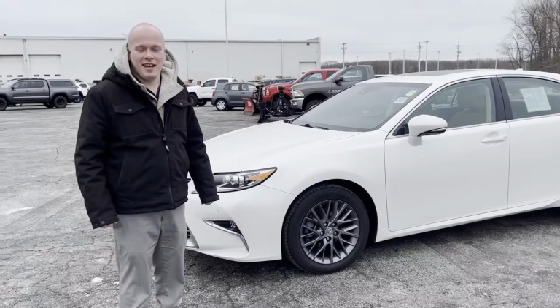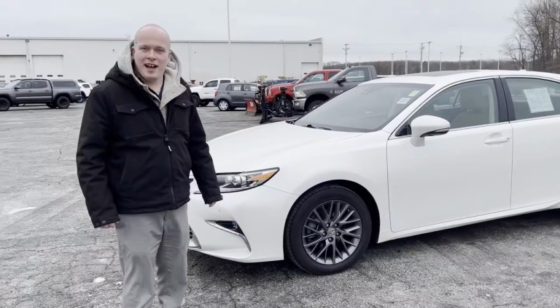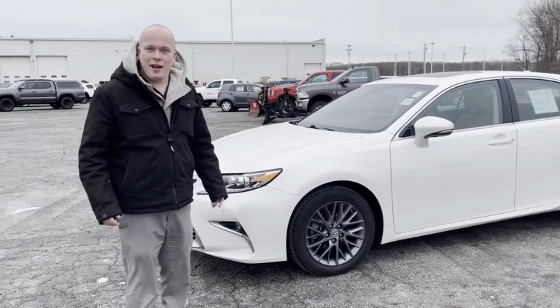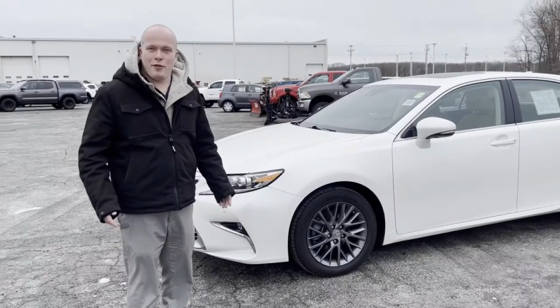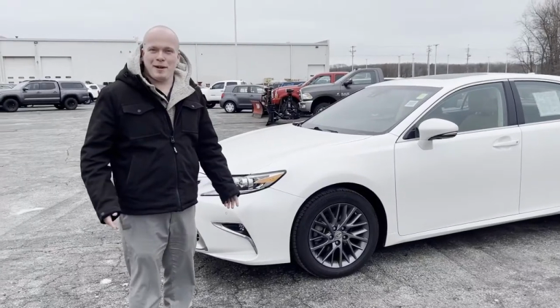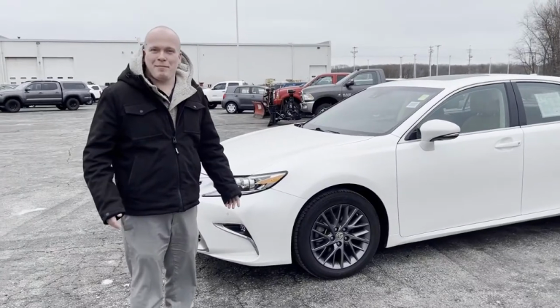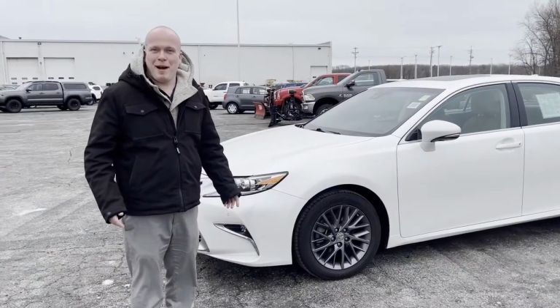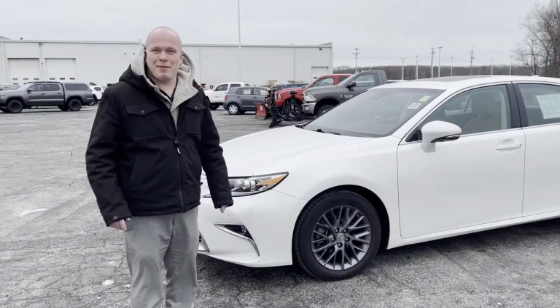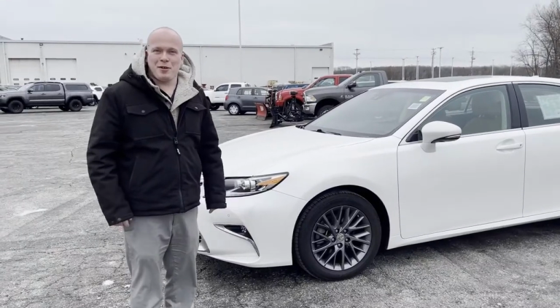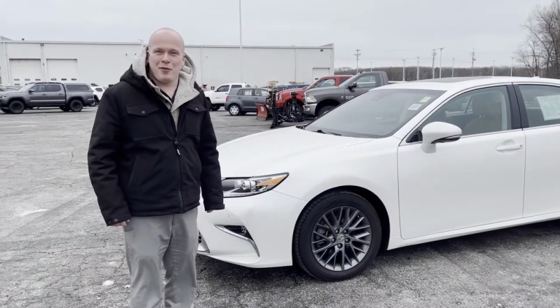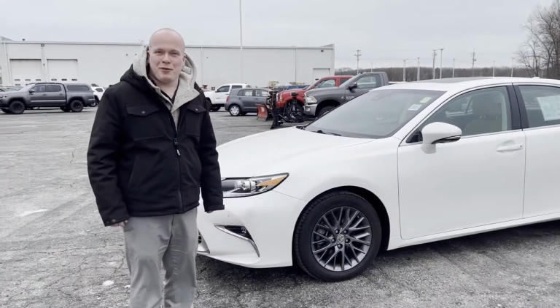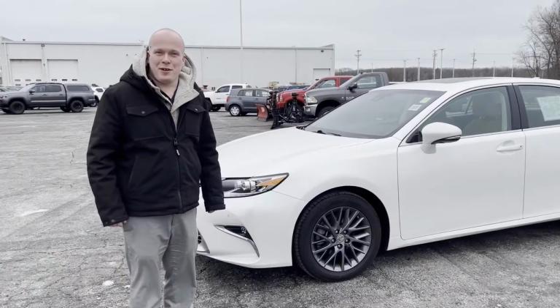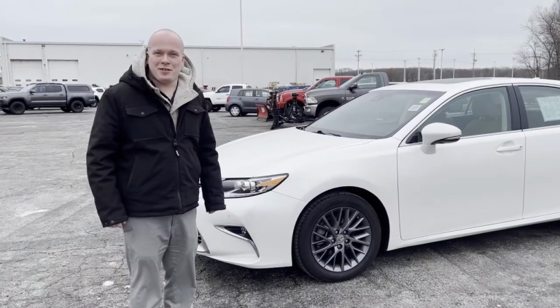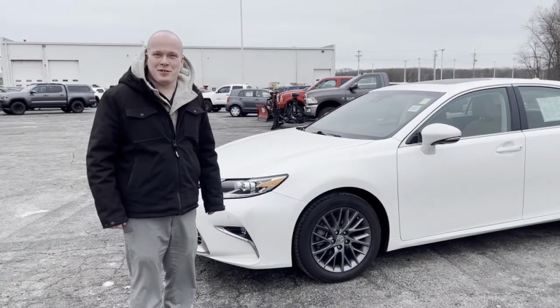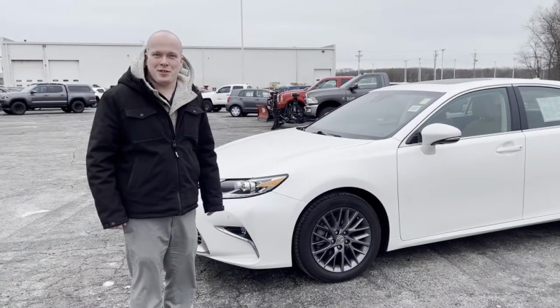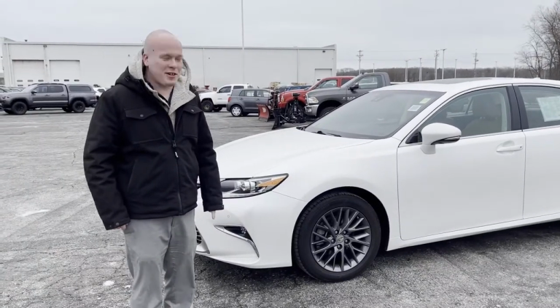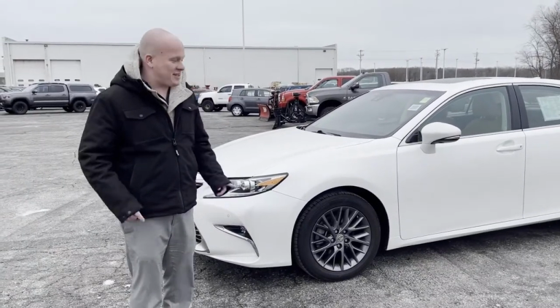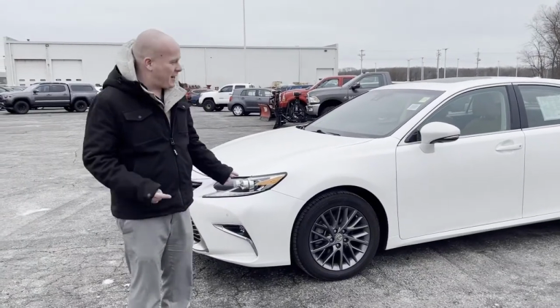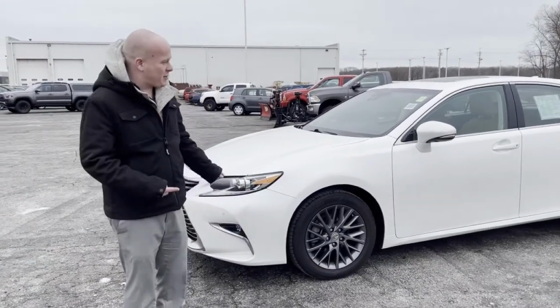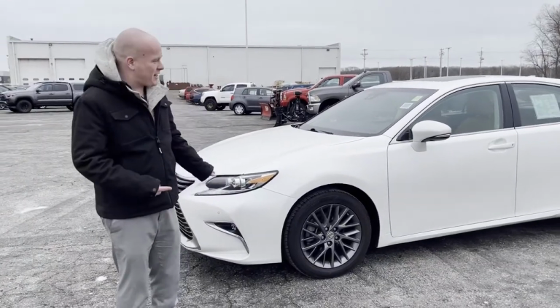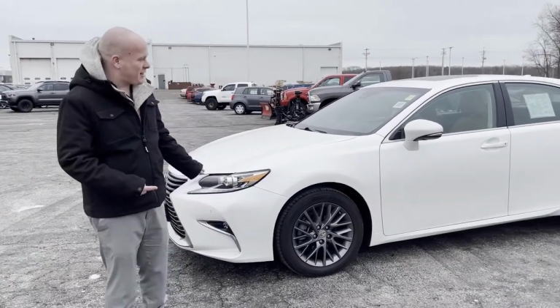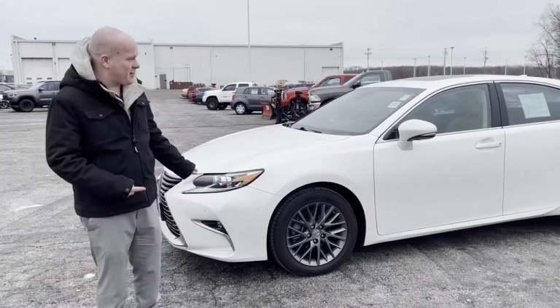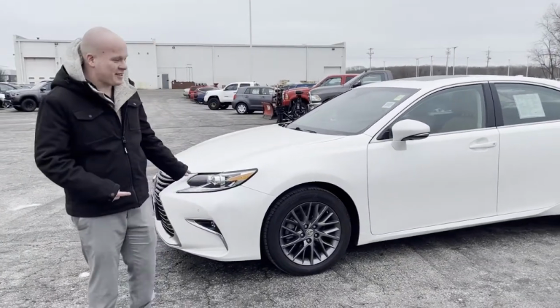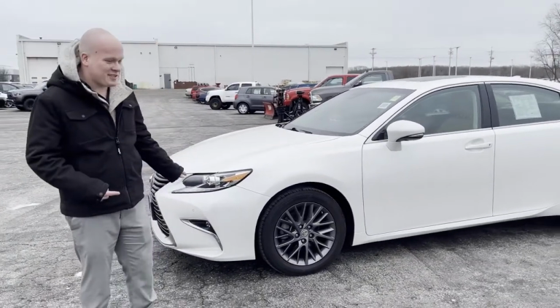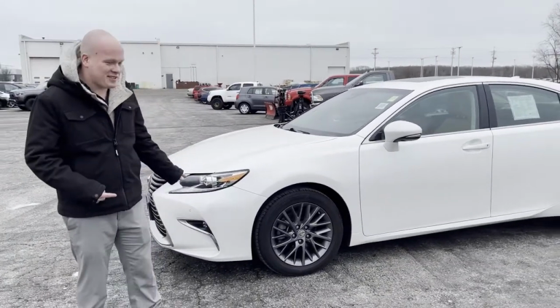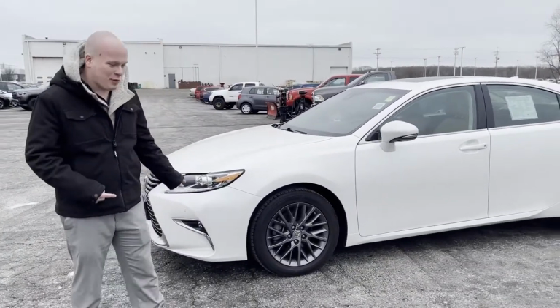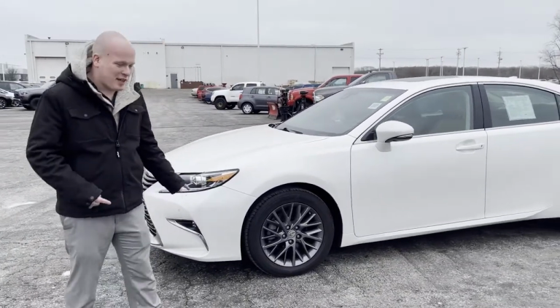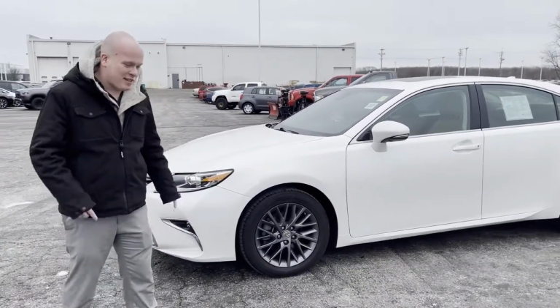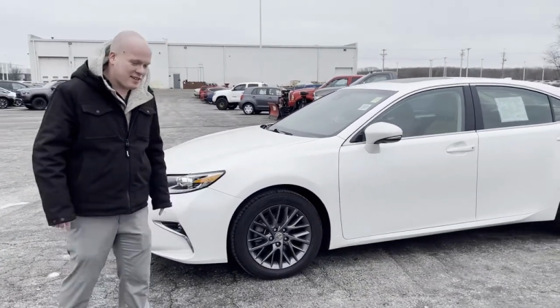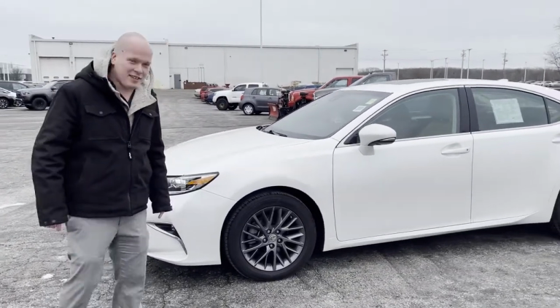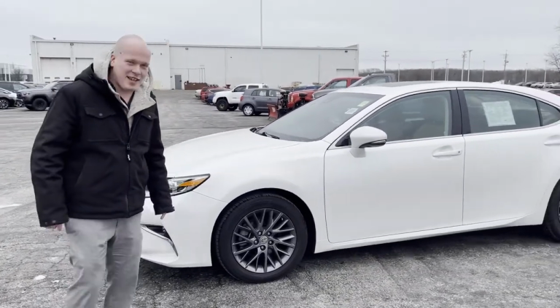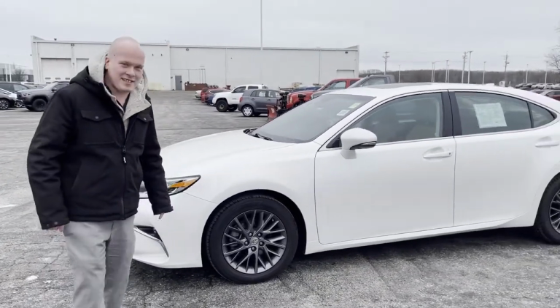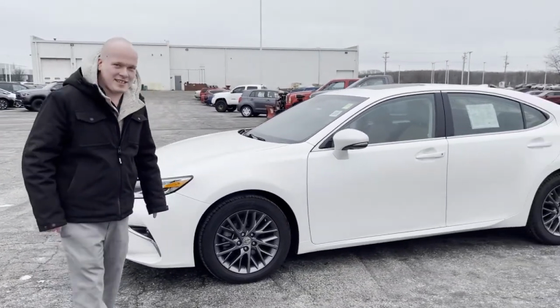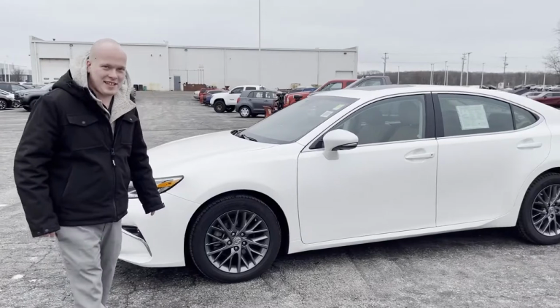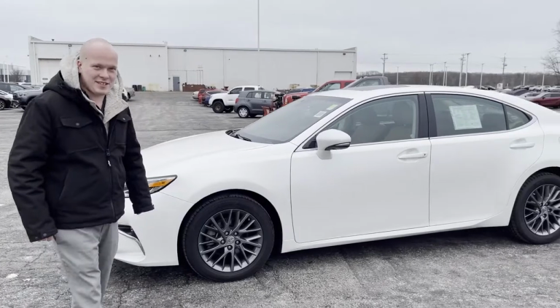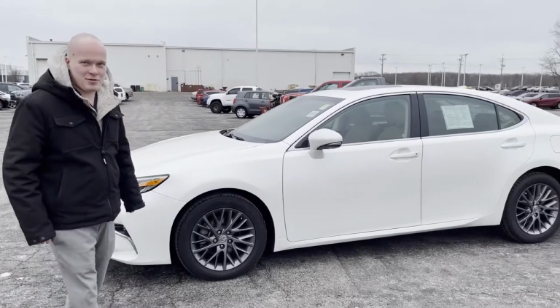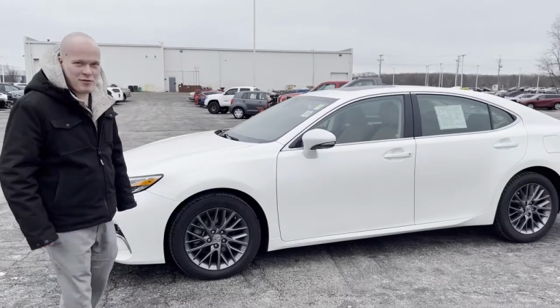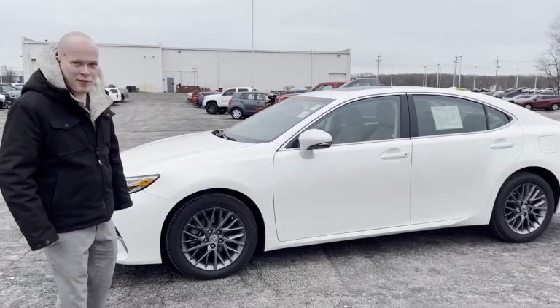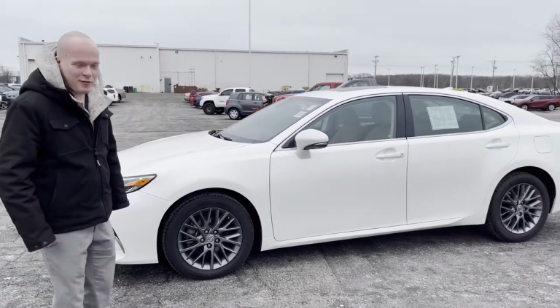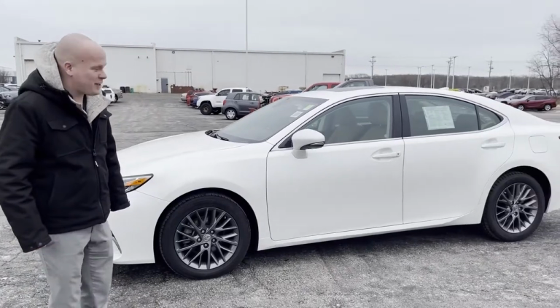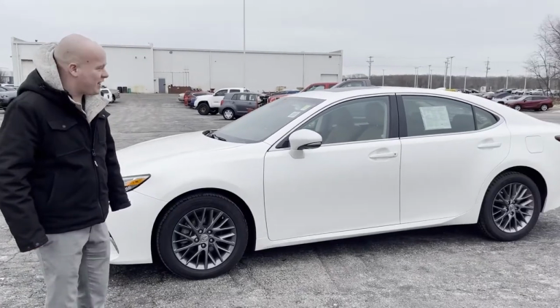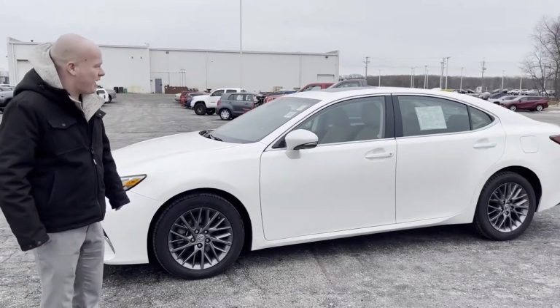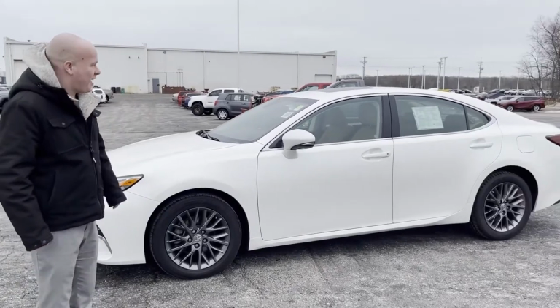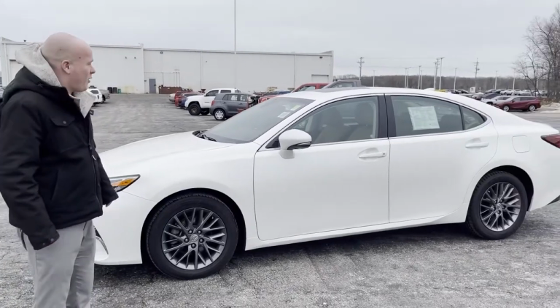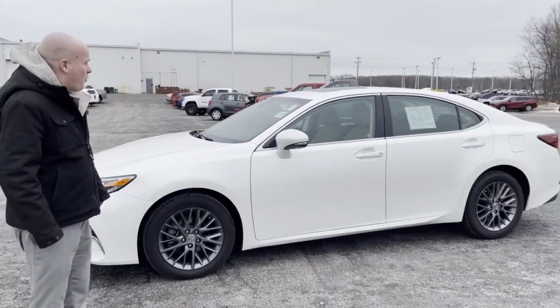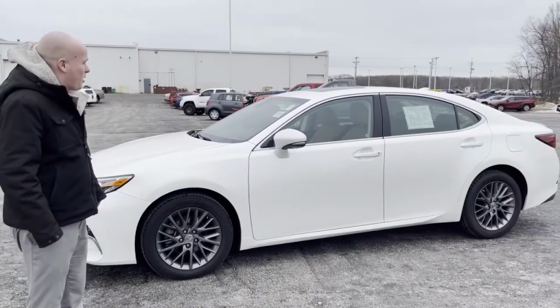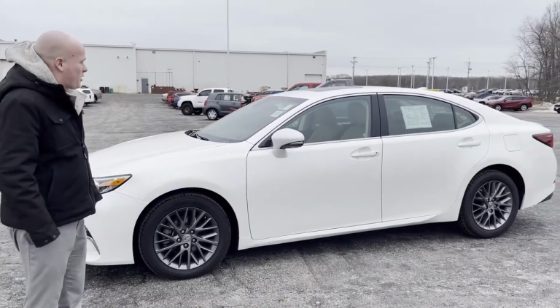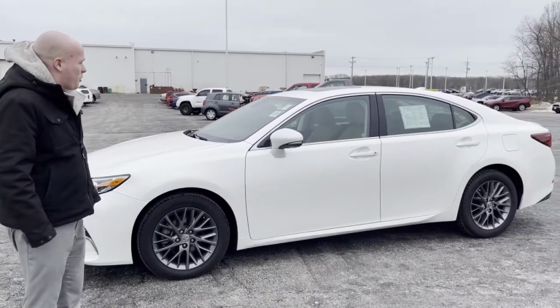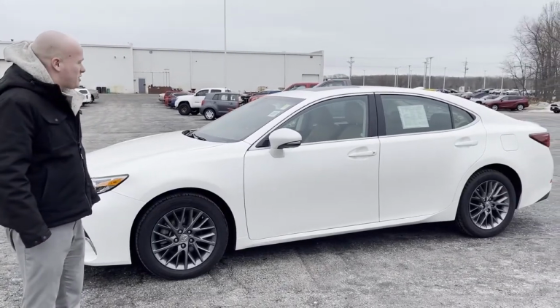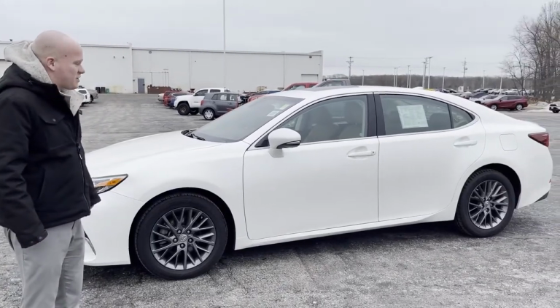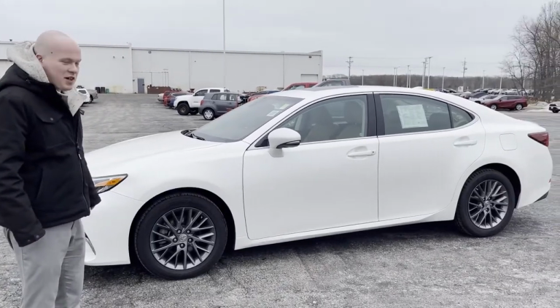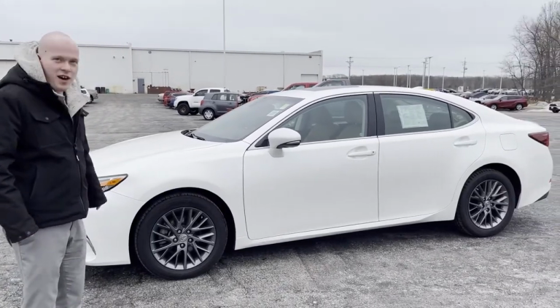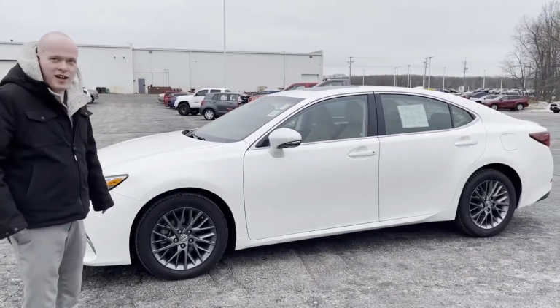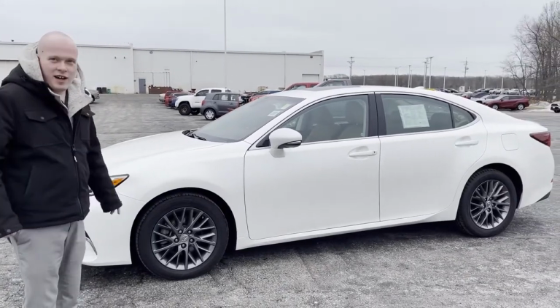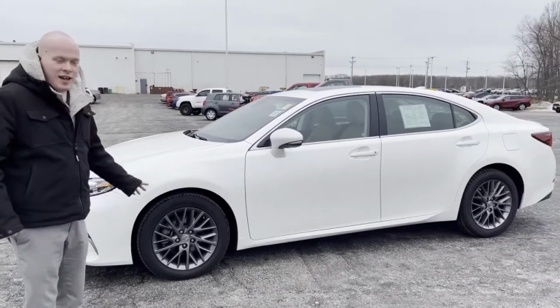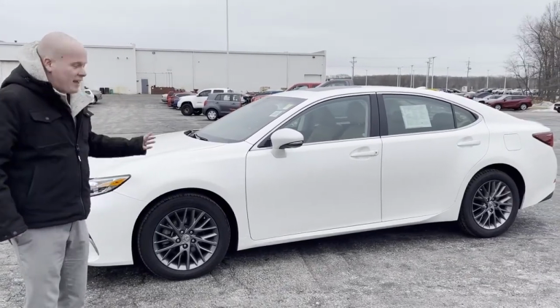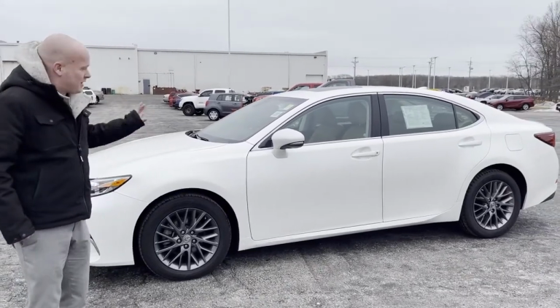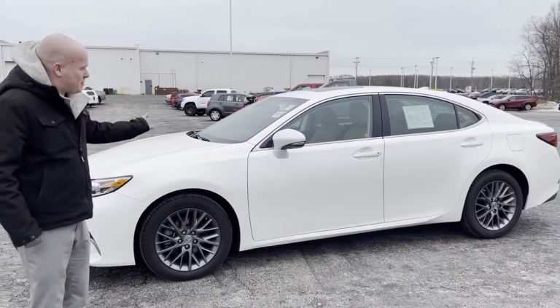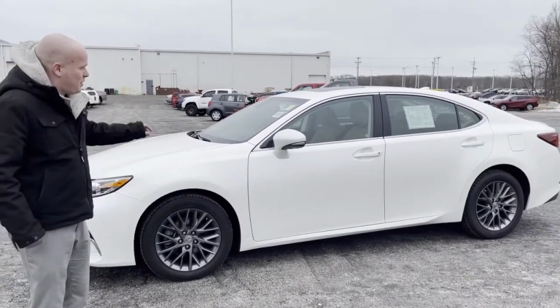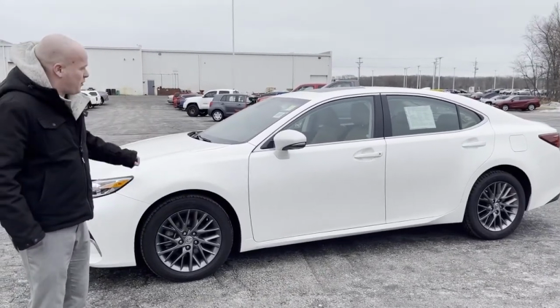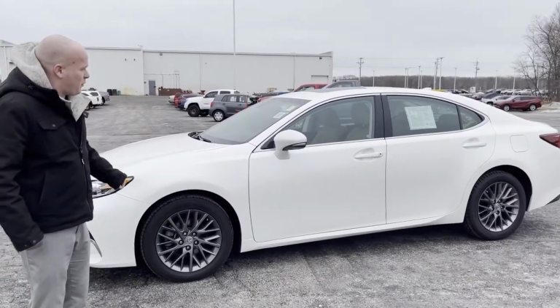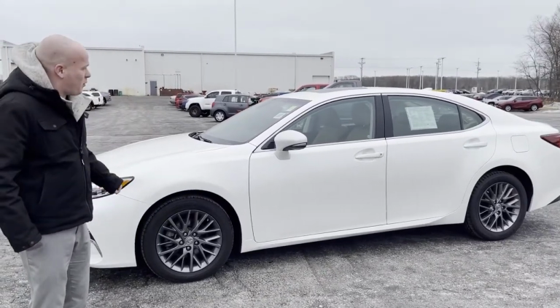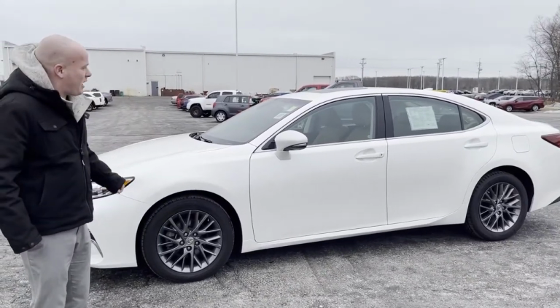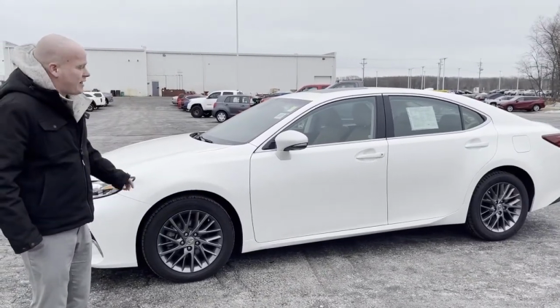Hi everybody, Bob Berger over at Rusty Road Toyota. Today we're going to take a look at this 2018 Lexus ES250. What a gorgeous car — it's beautiful and white.